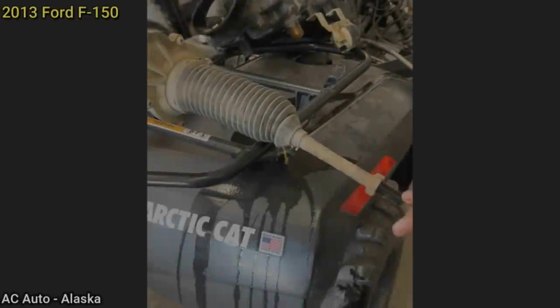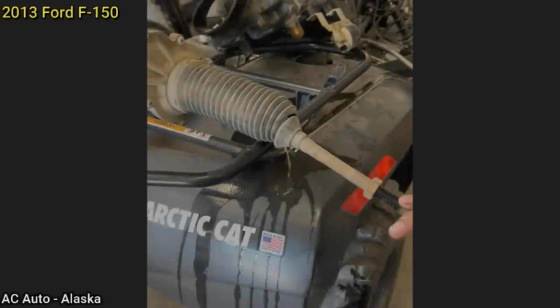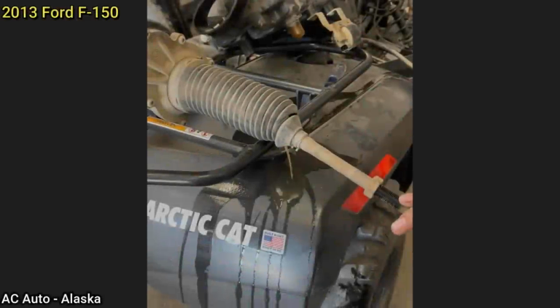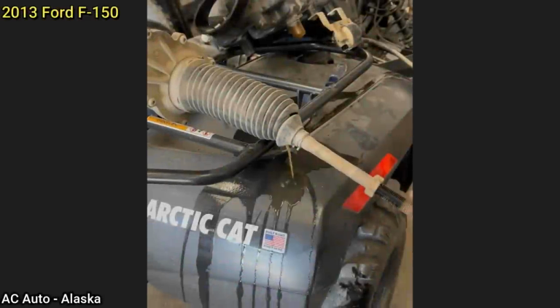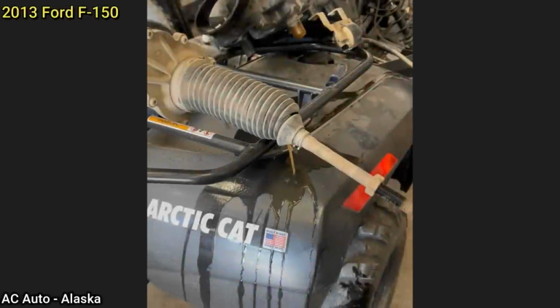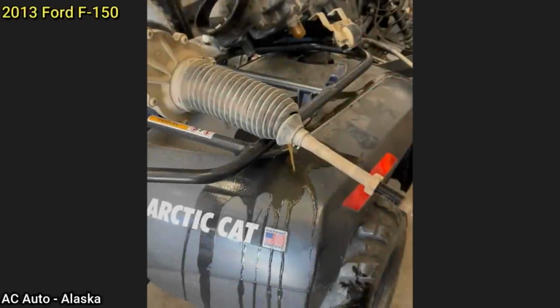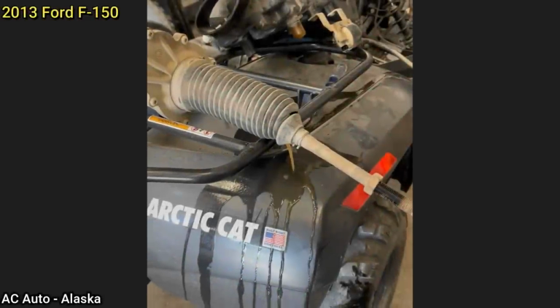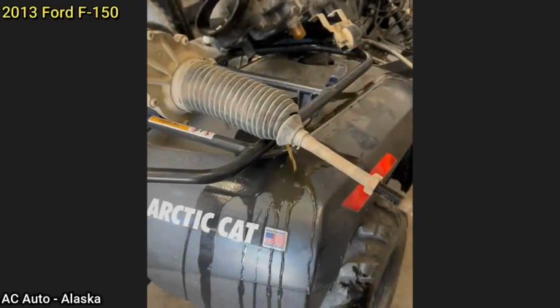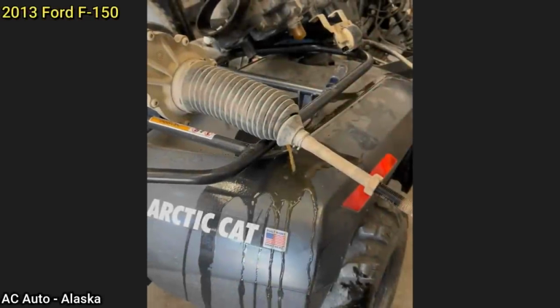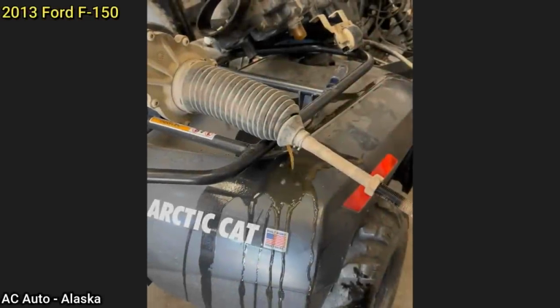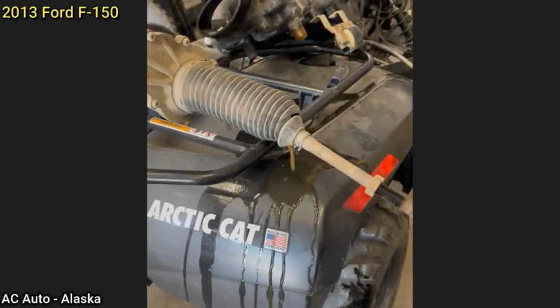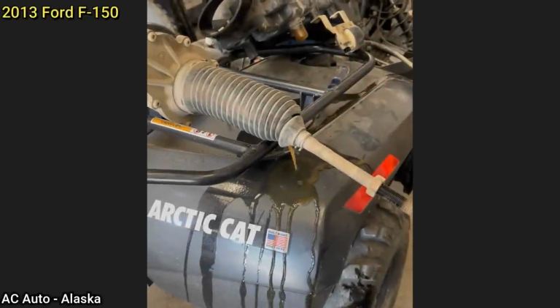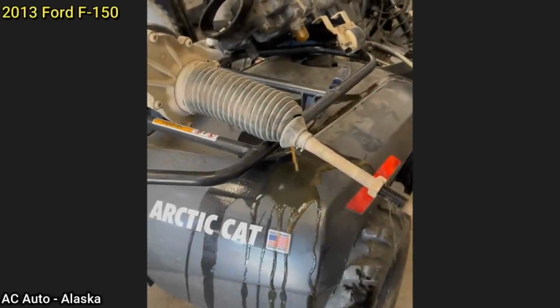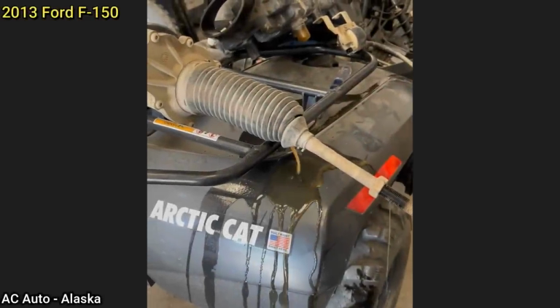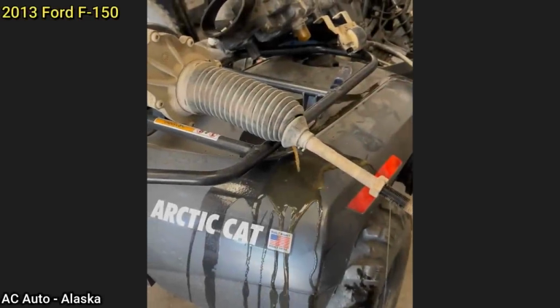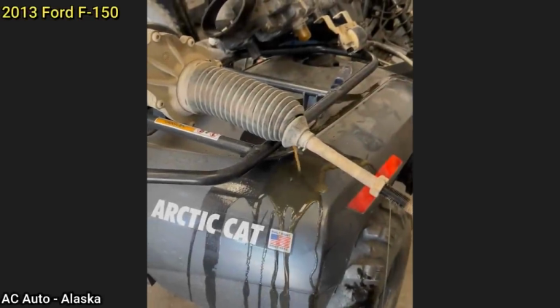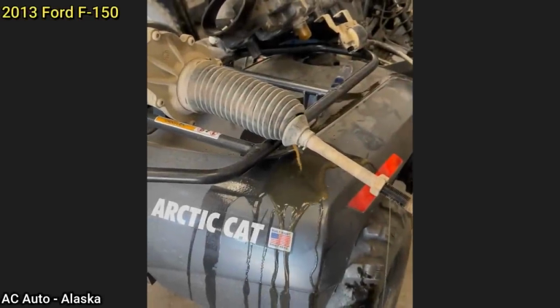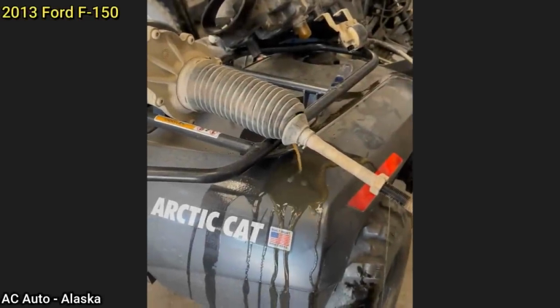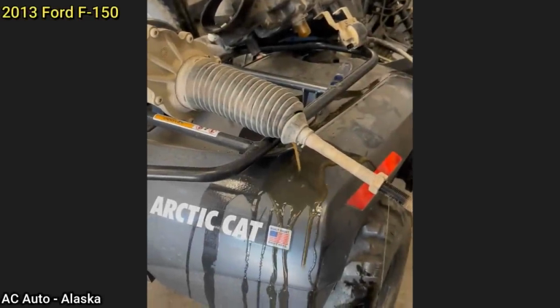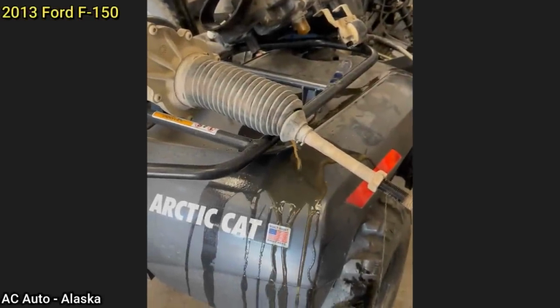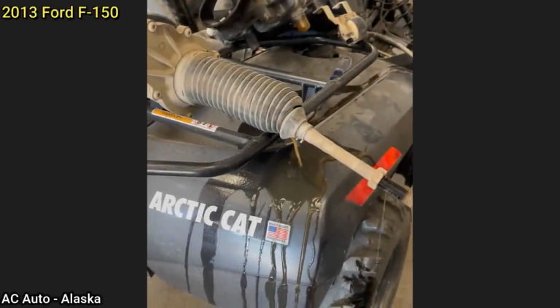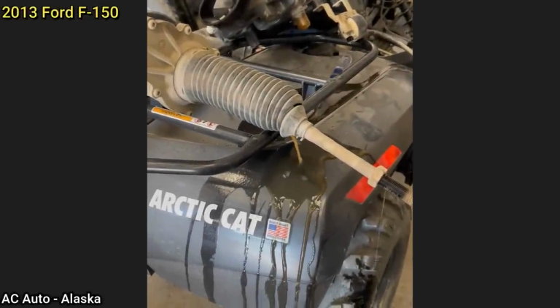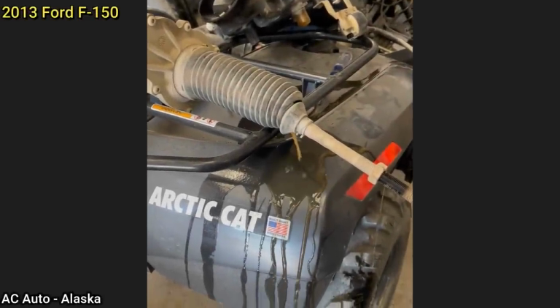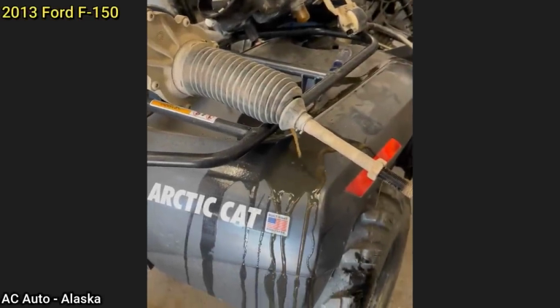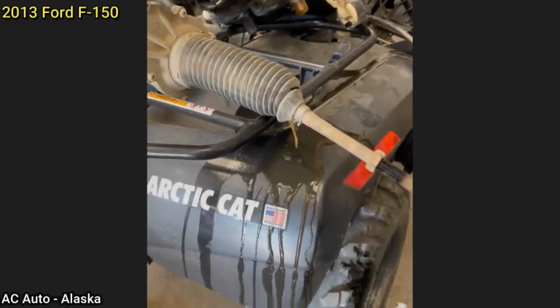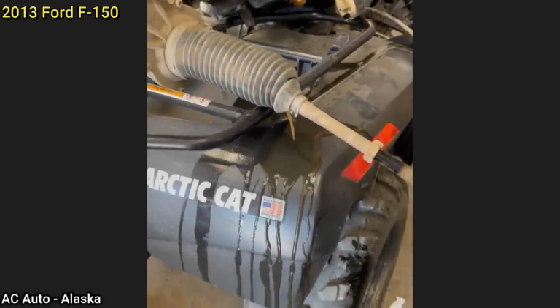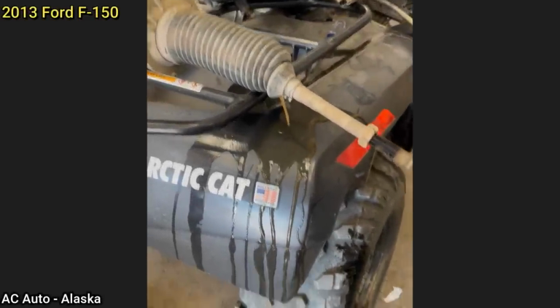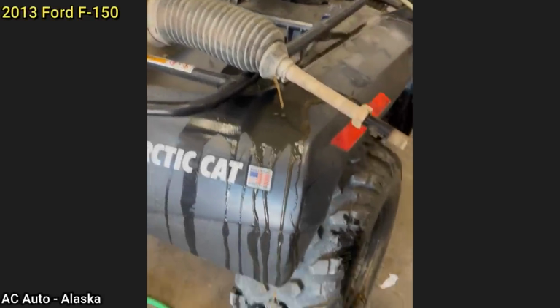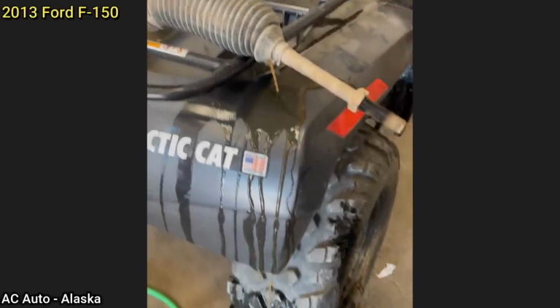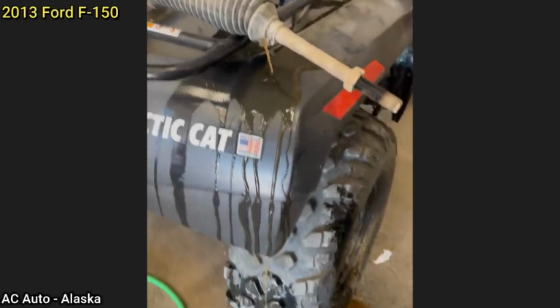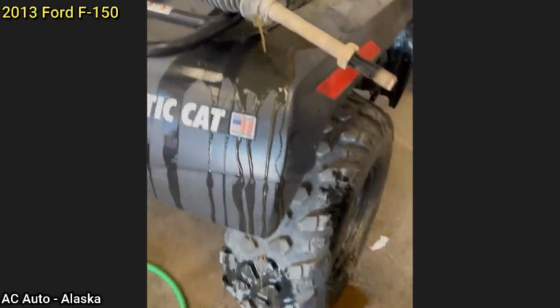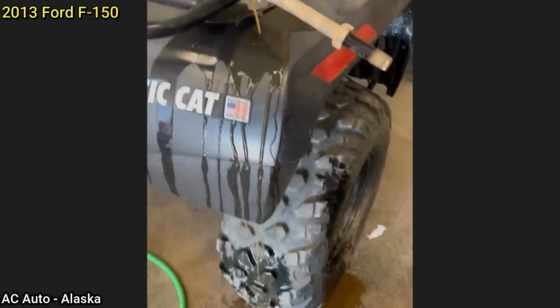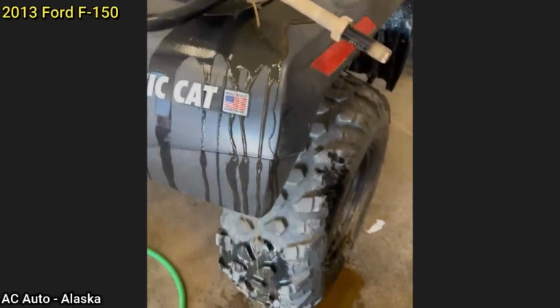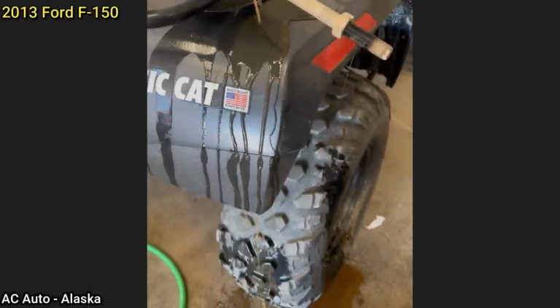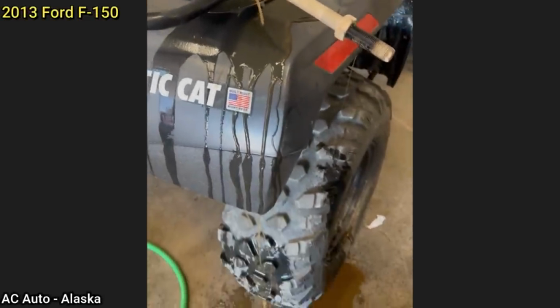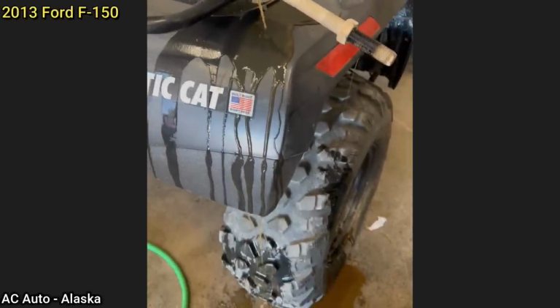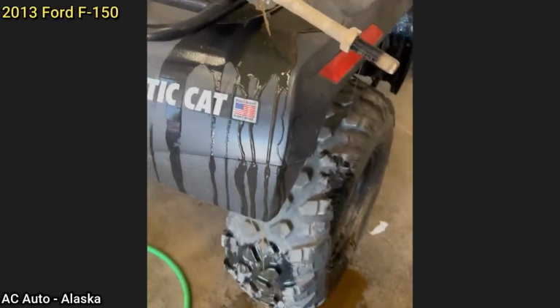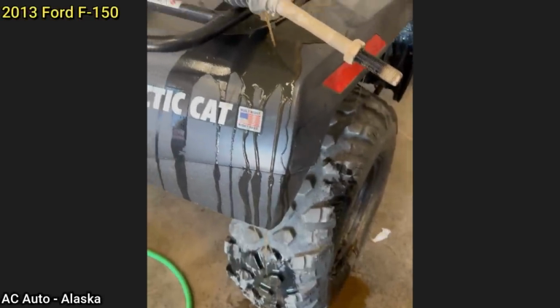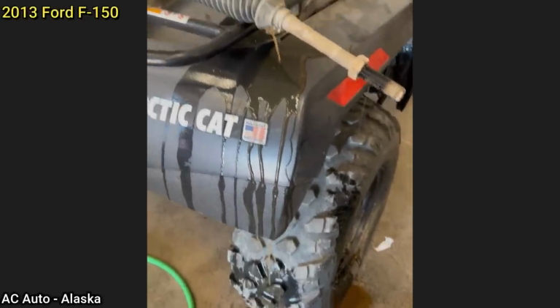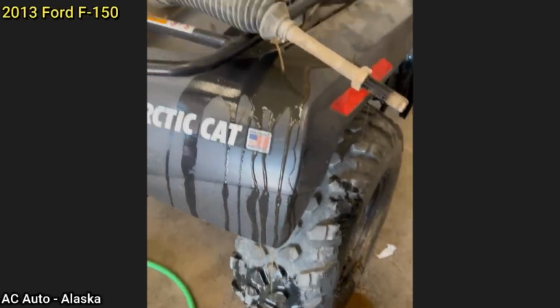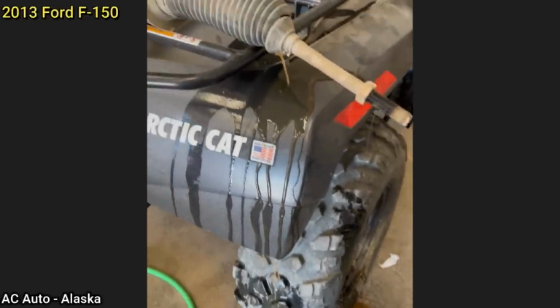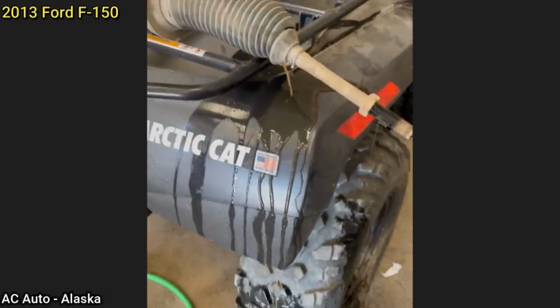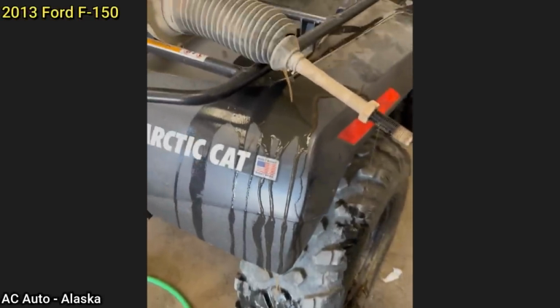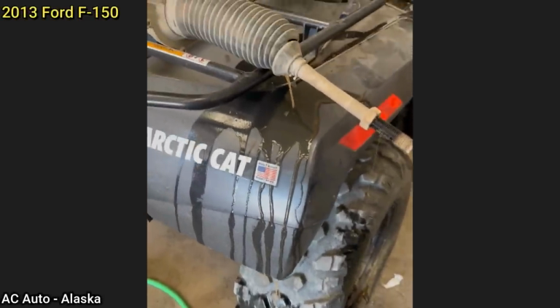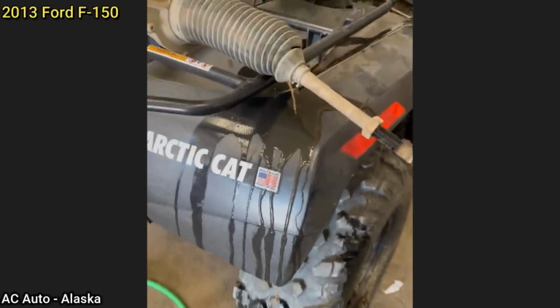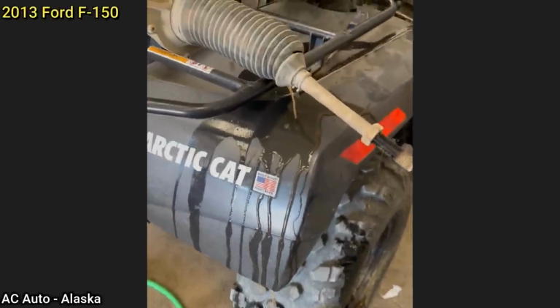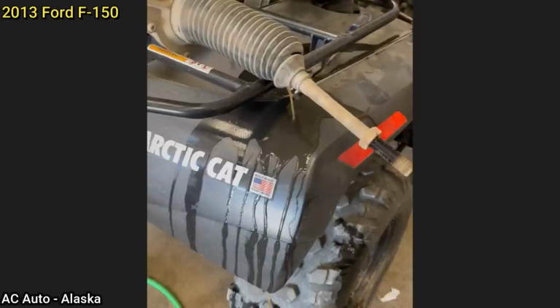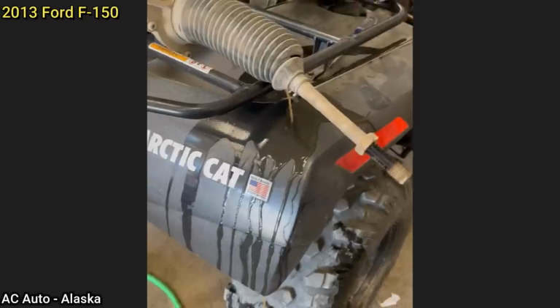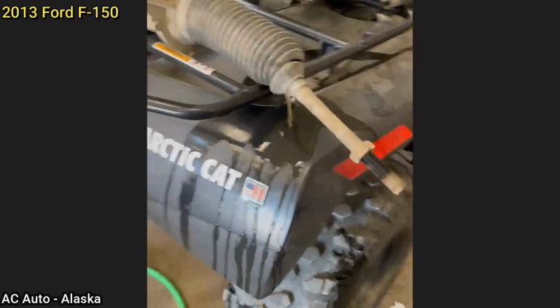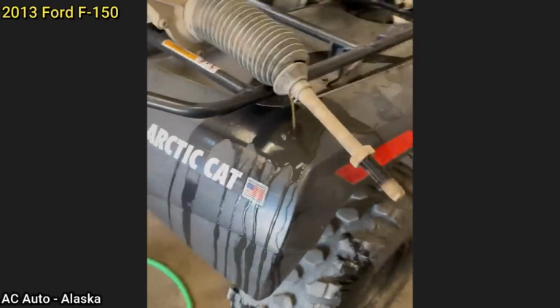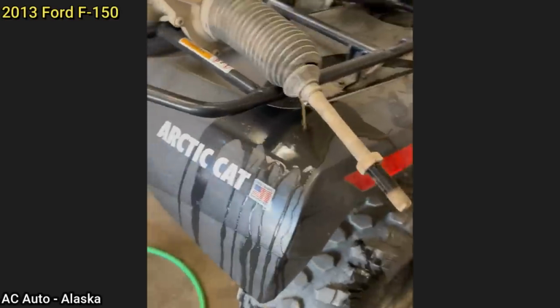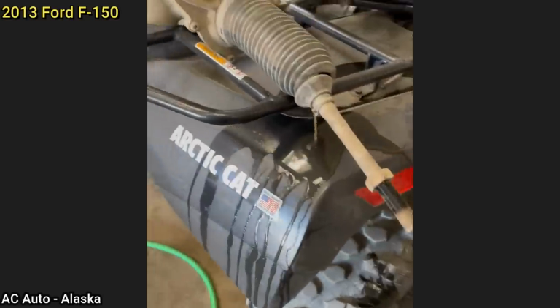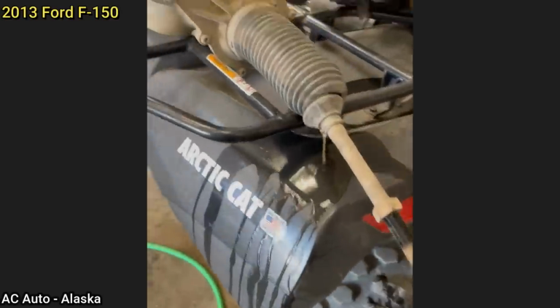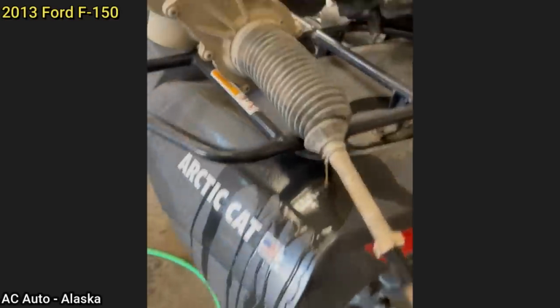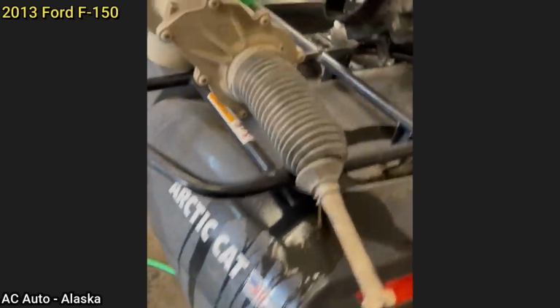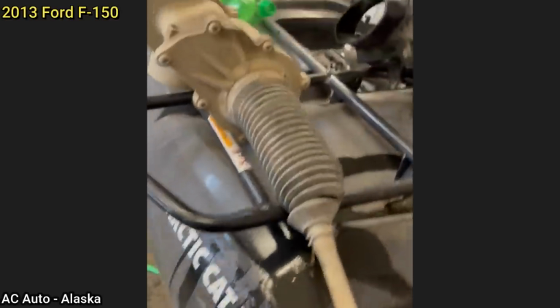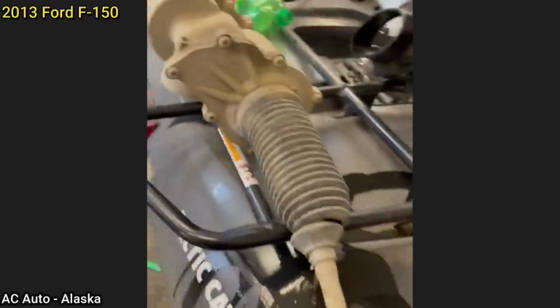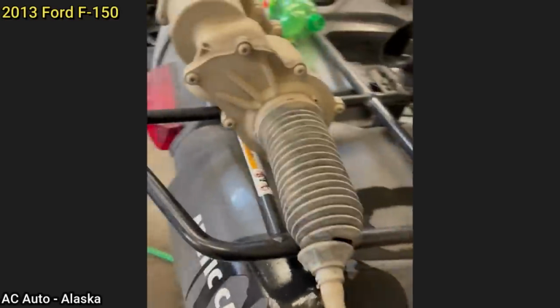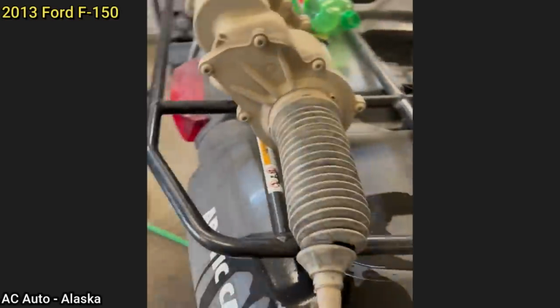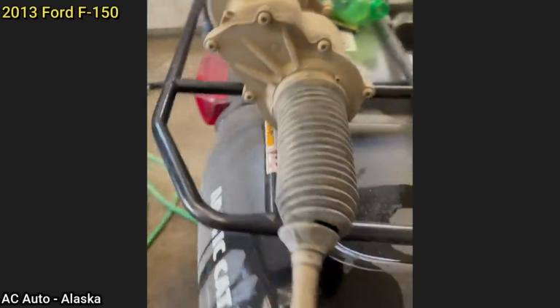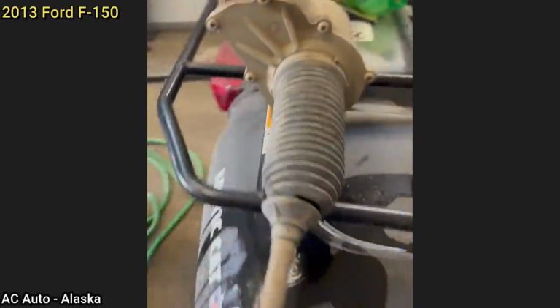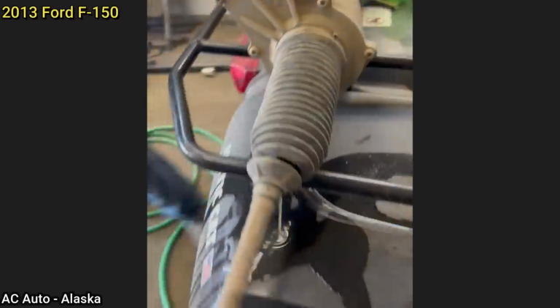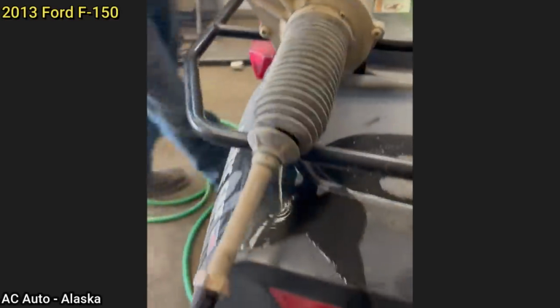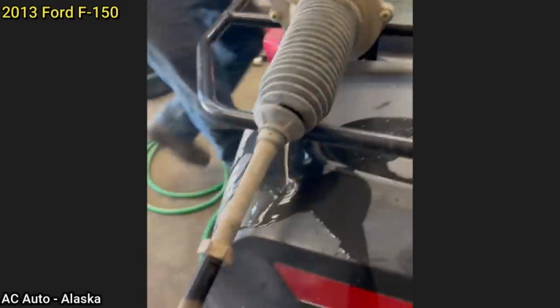Customer states it's hard to steer his truck after his kids borrowed it over the weekend. The technician found the electric rack and pinion to be full of water.